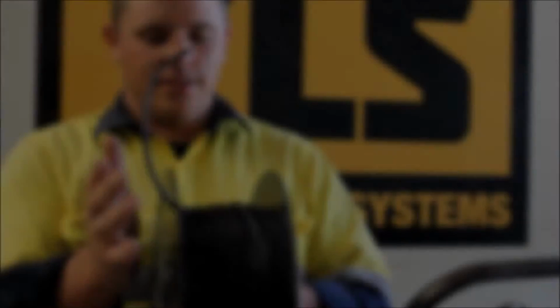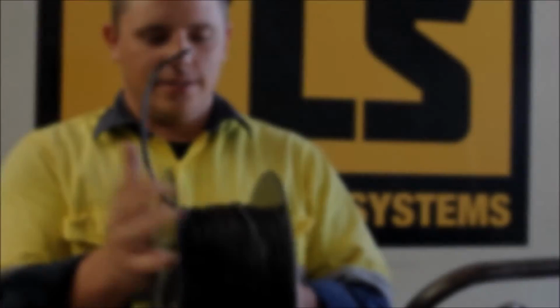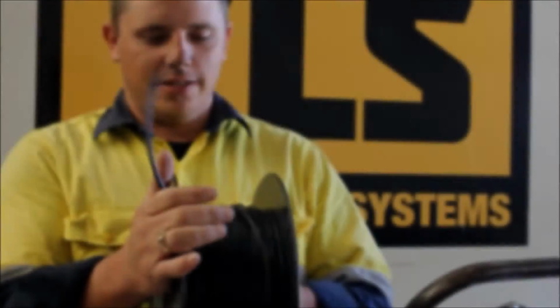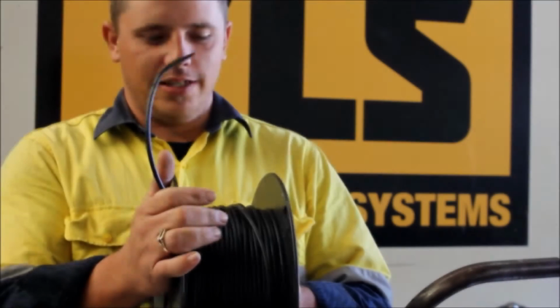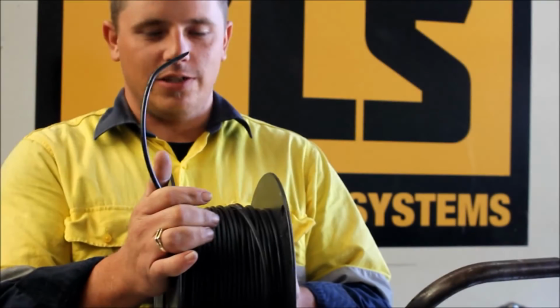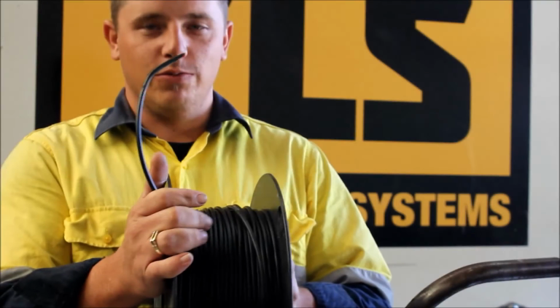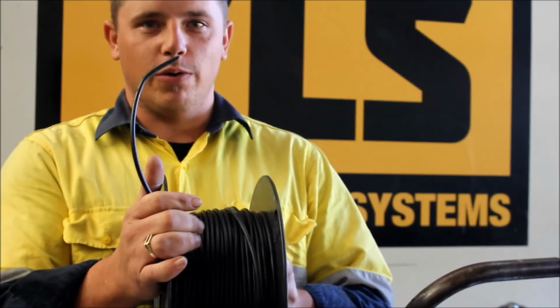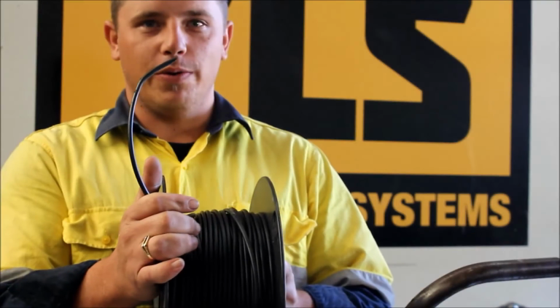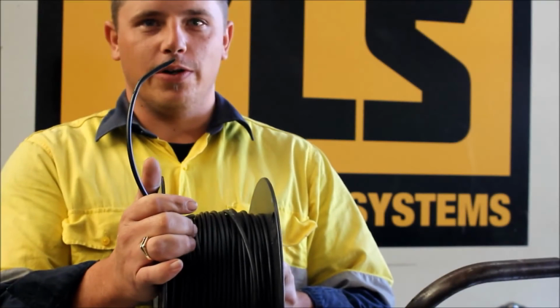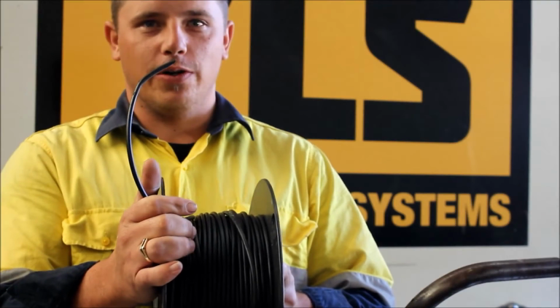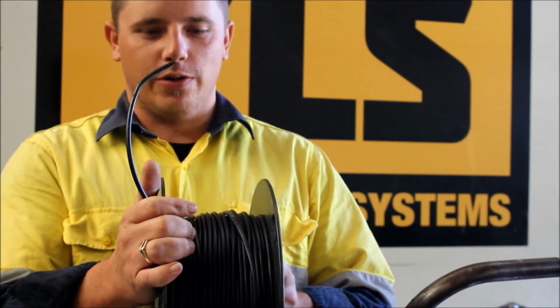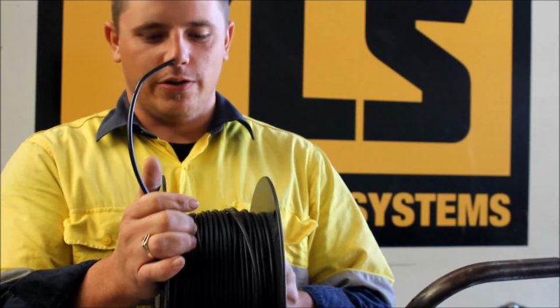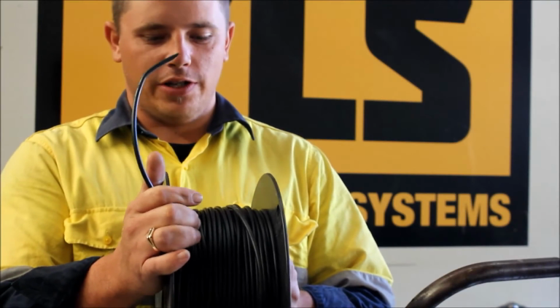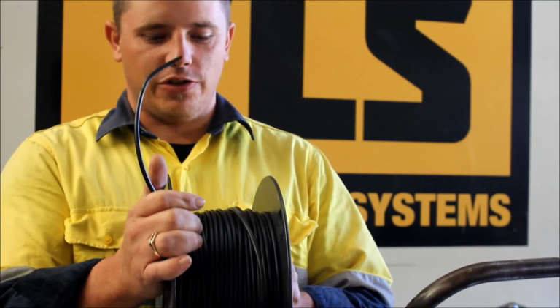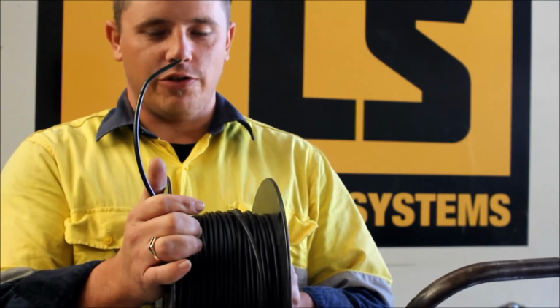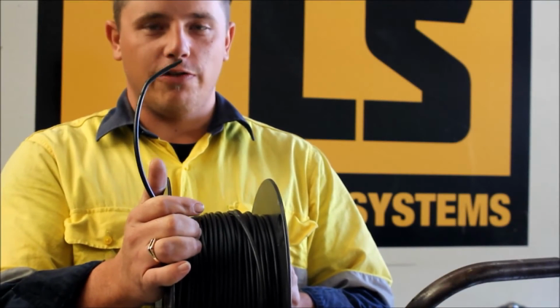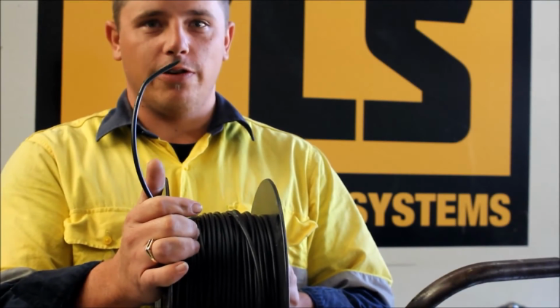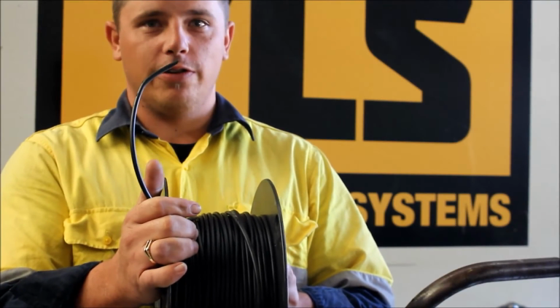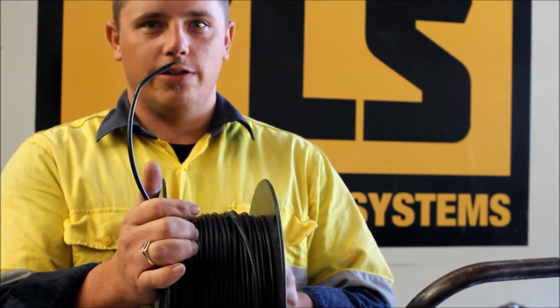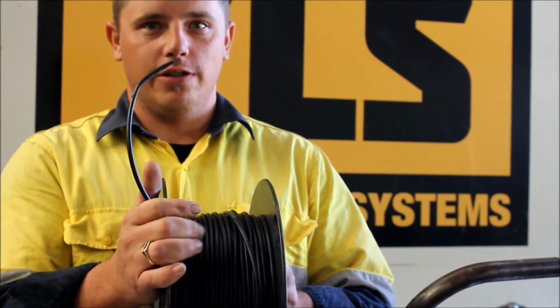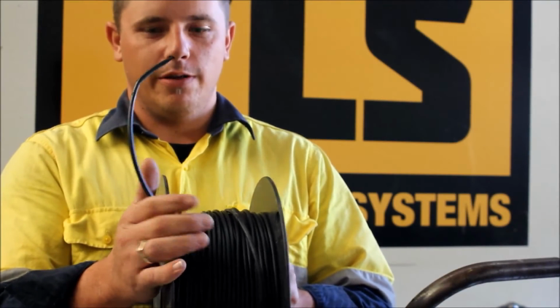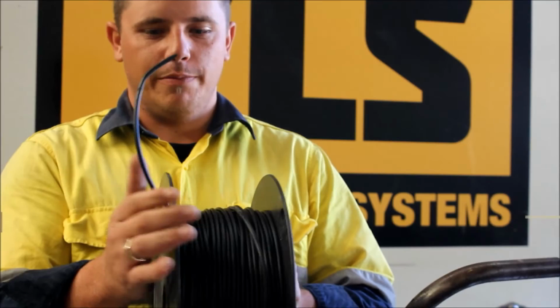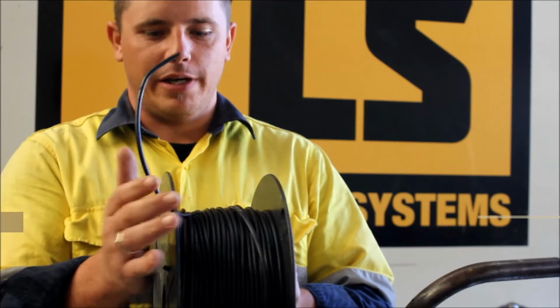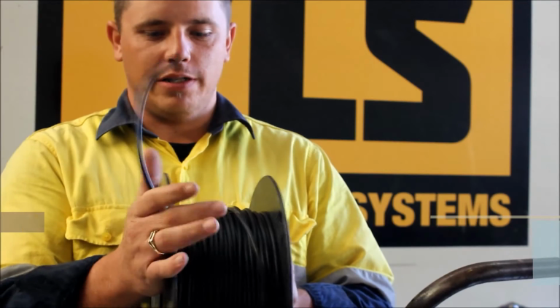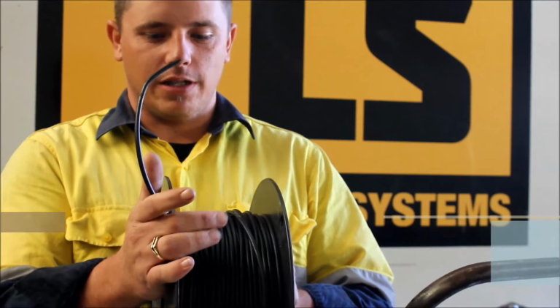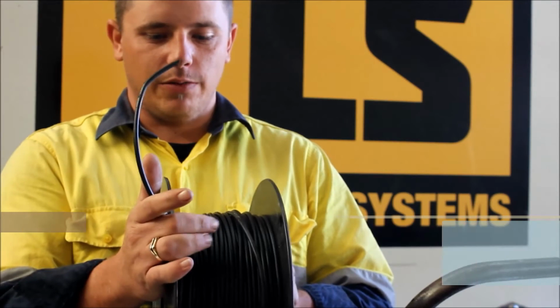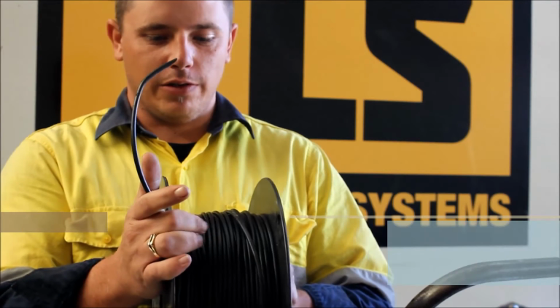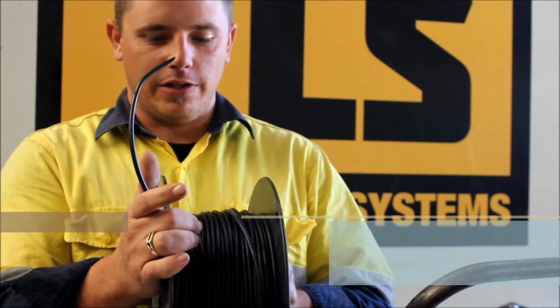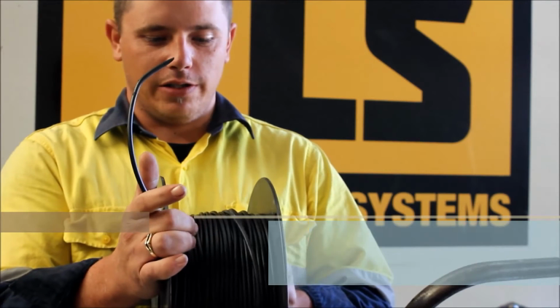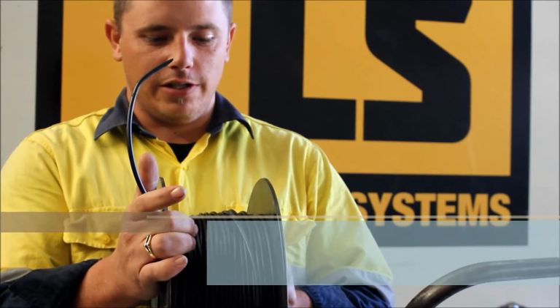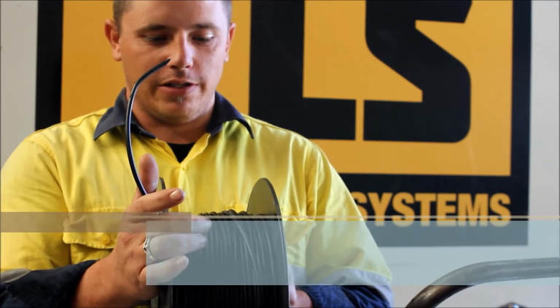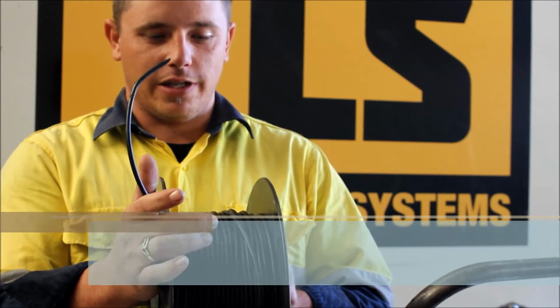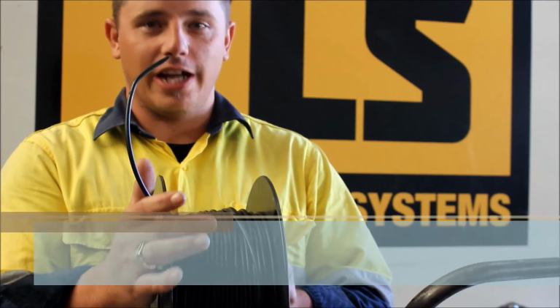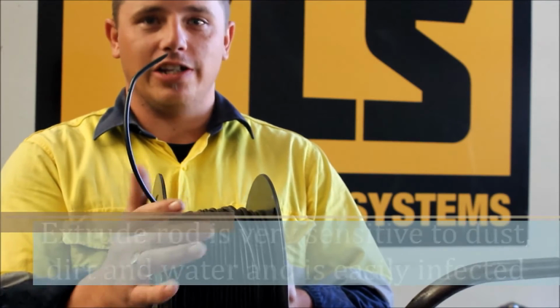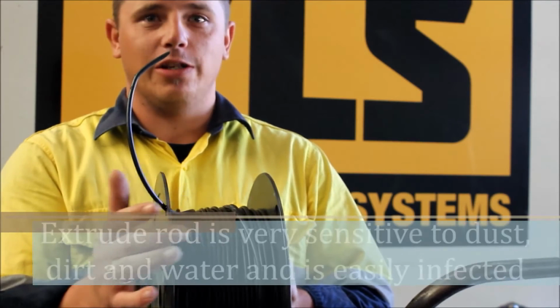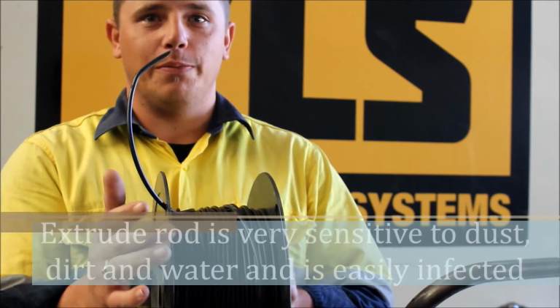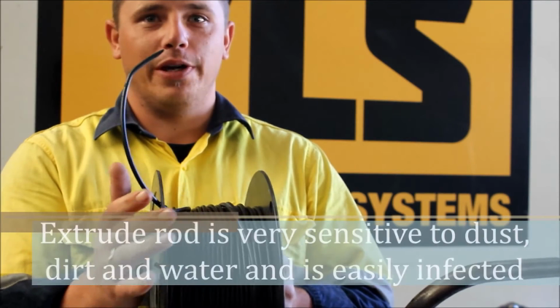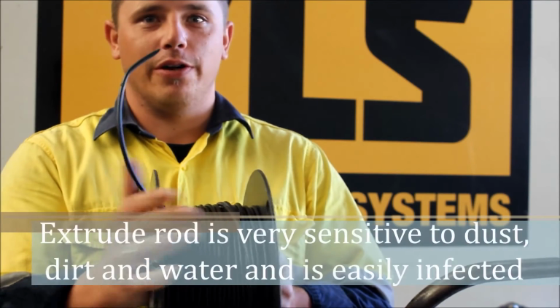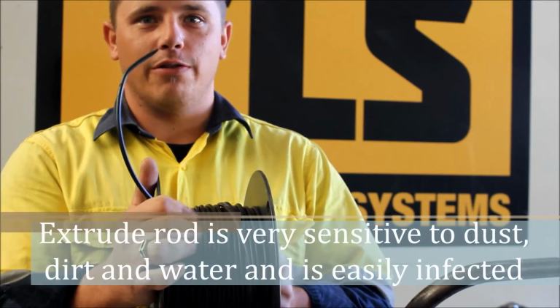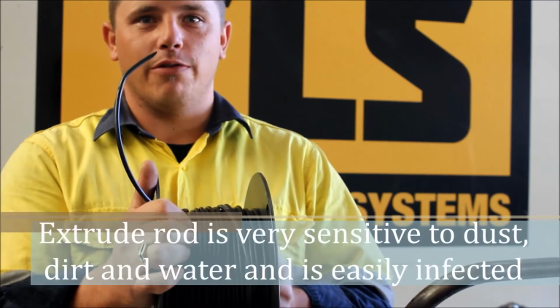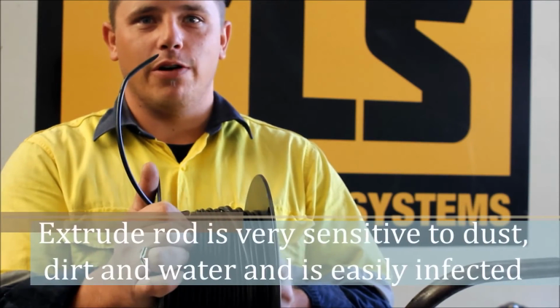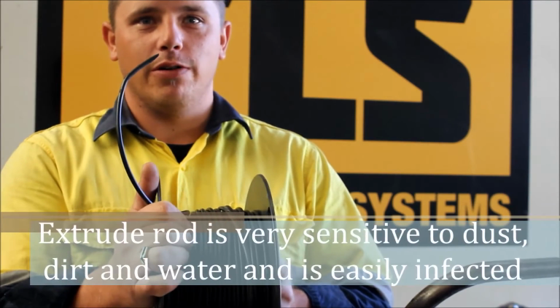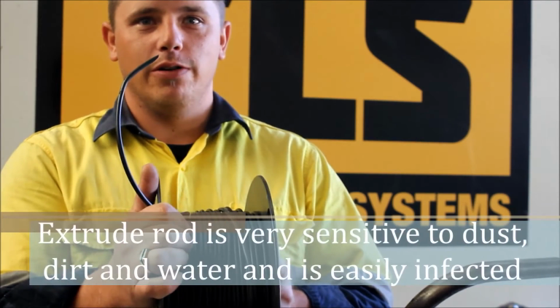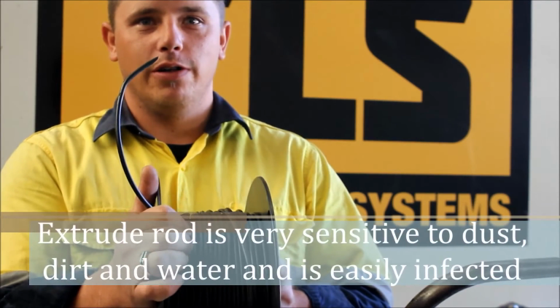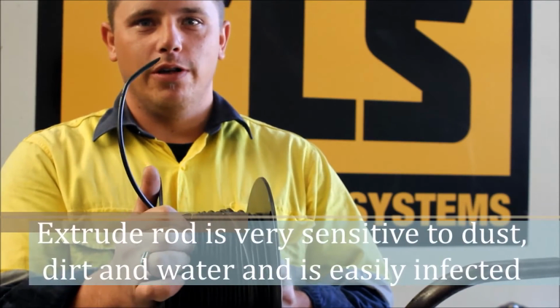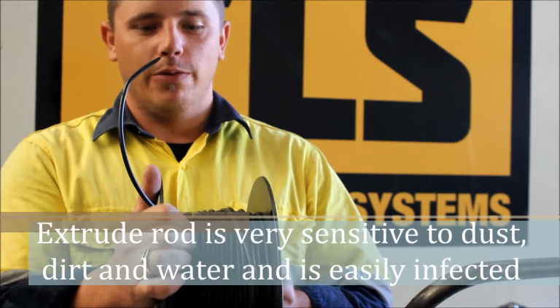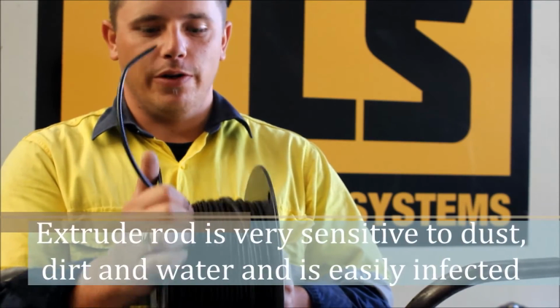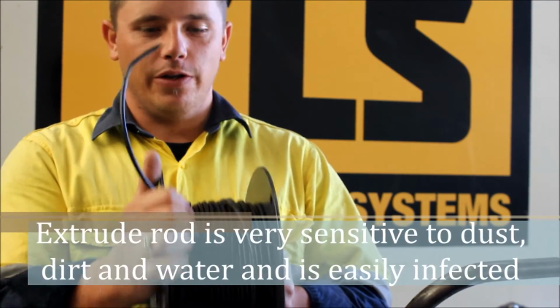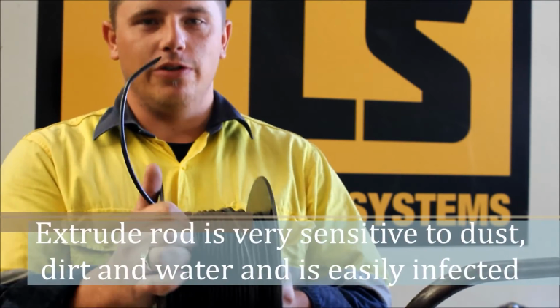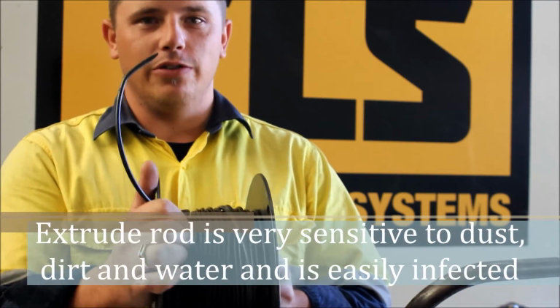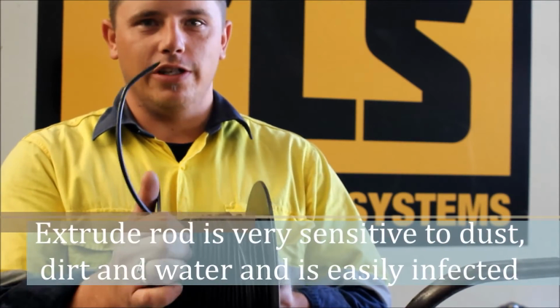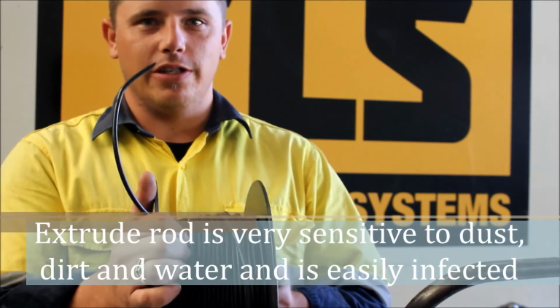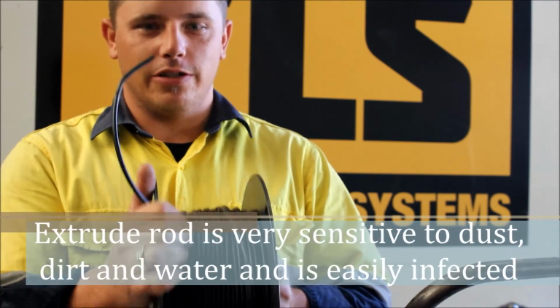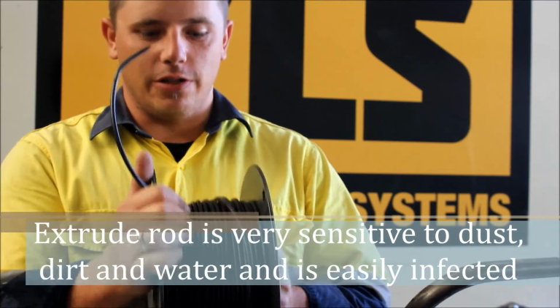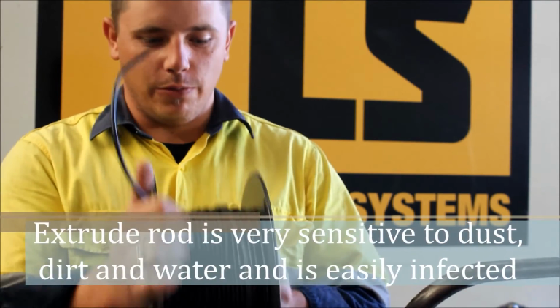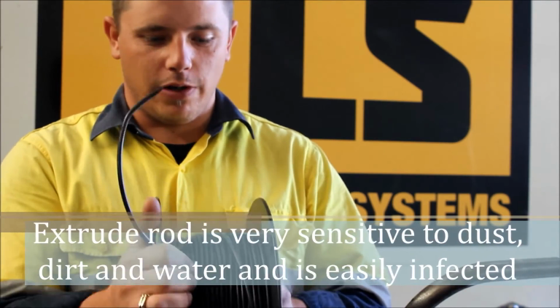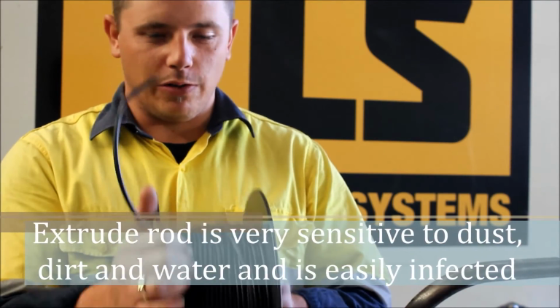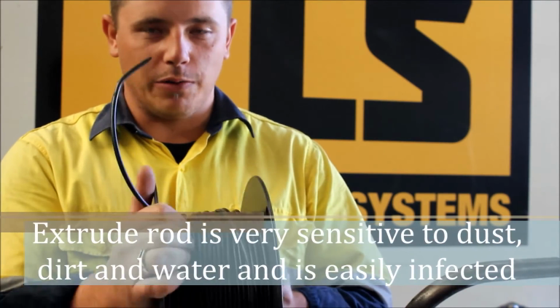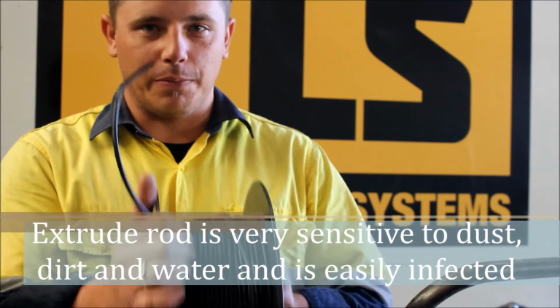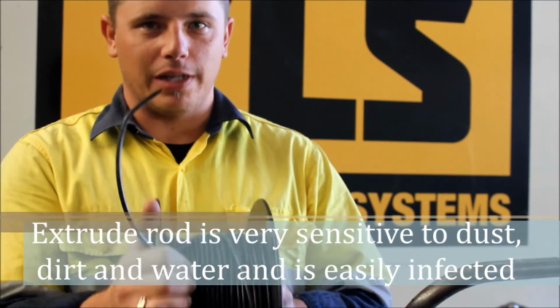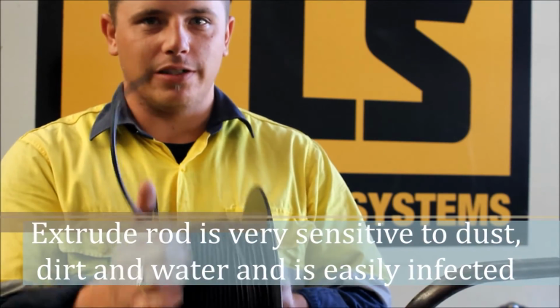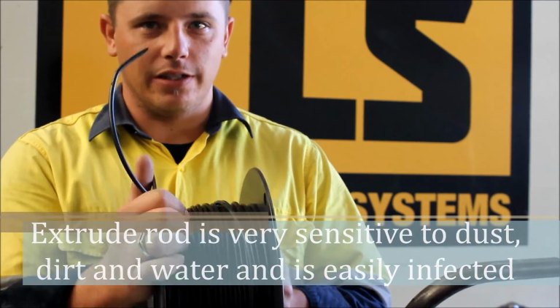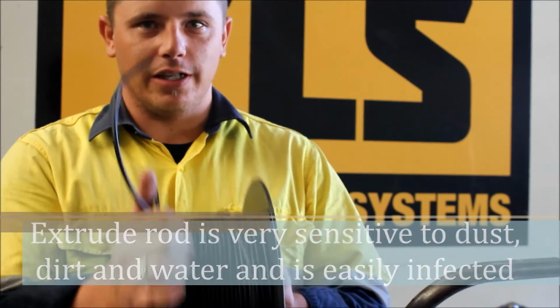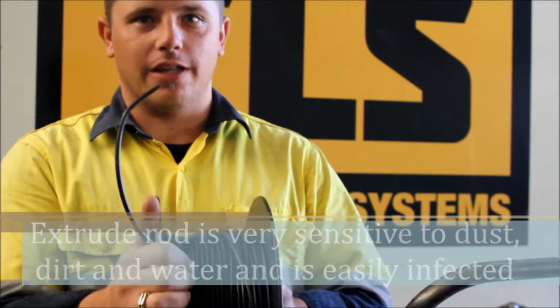This is what we call Extrude Rod. Basically what this is, is H2P on the roll. We use this to weld the plastic together.